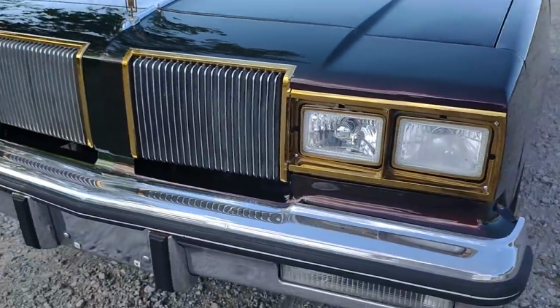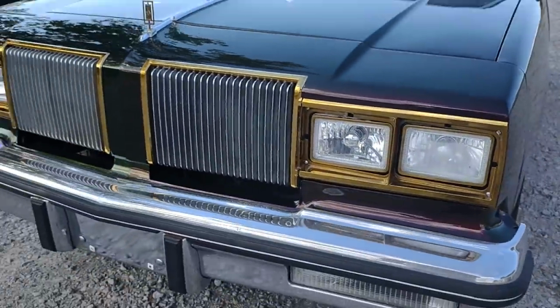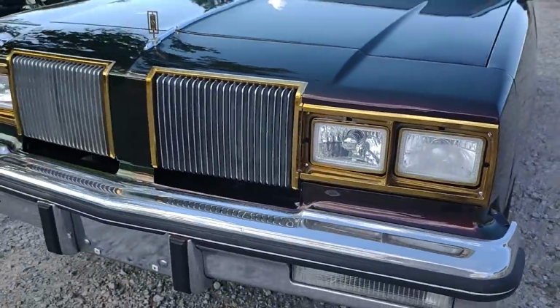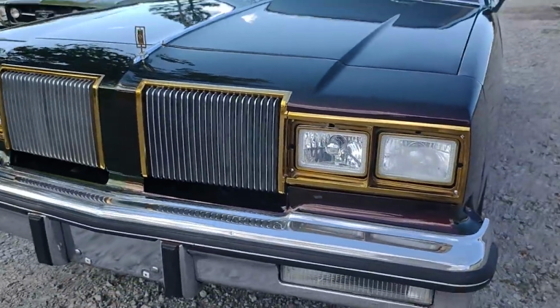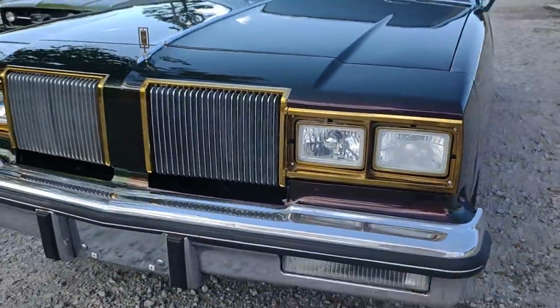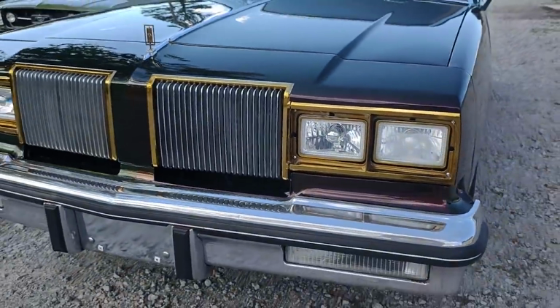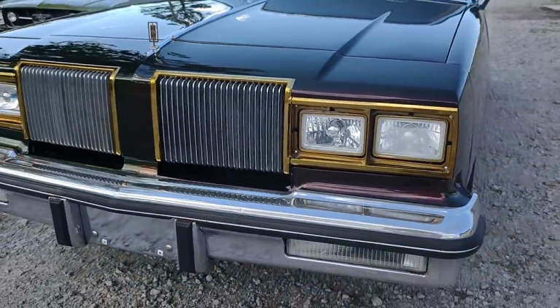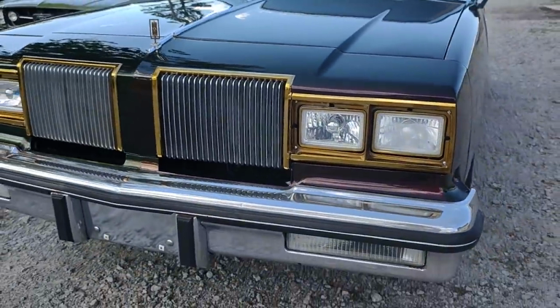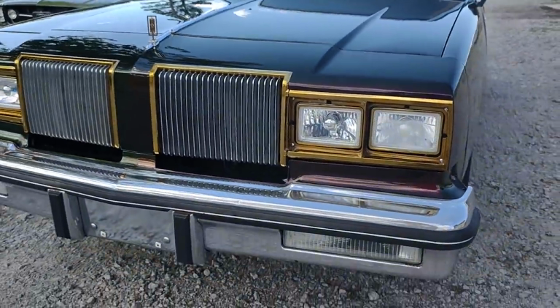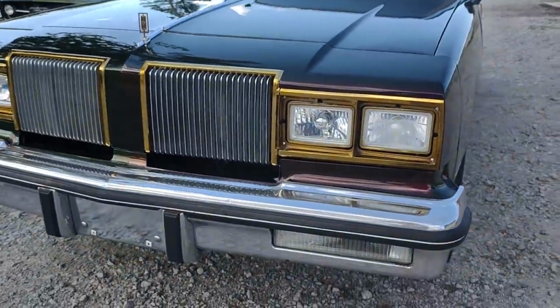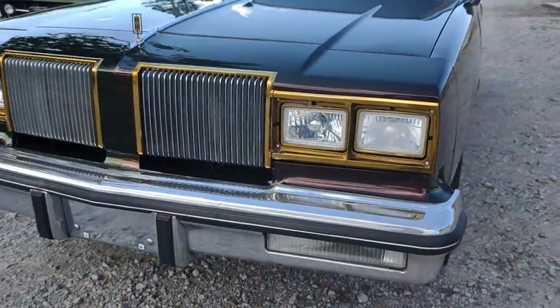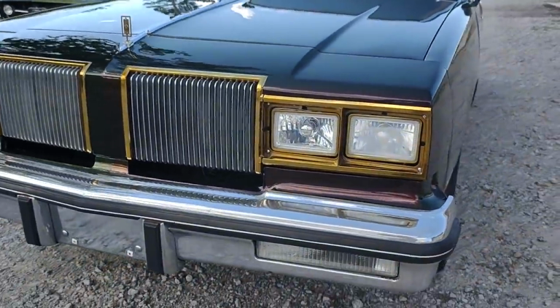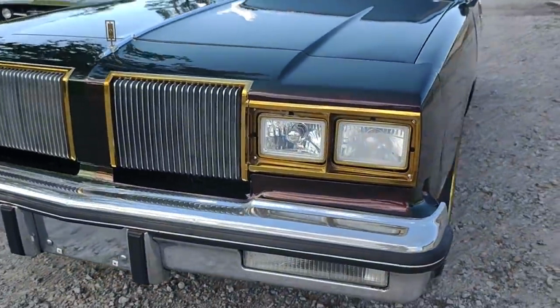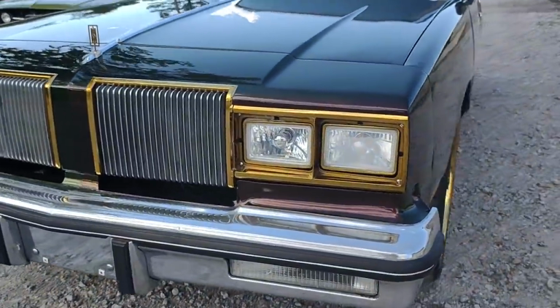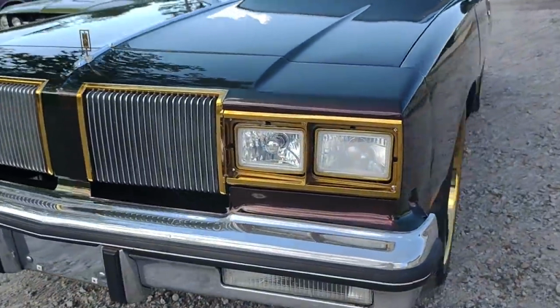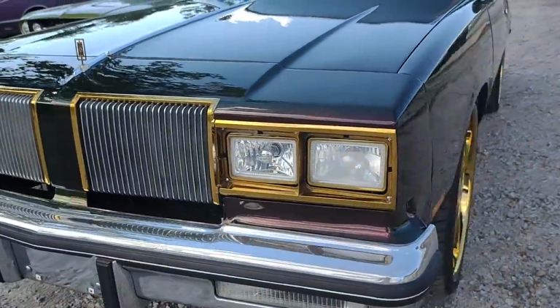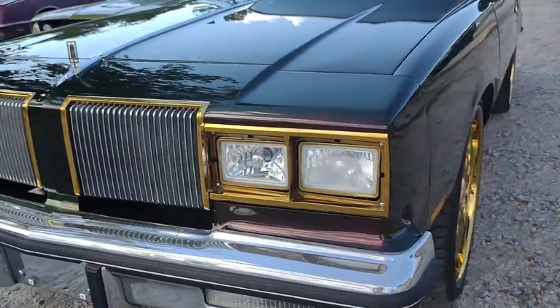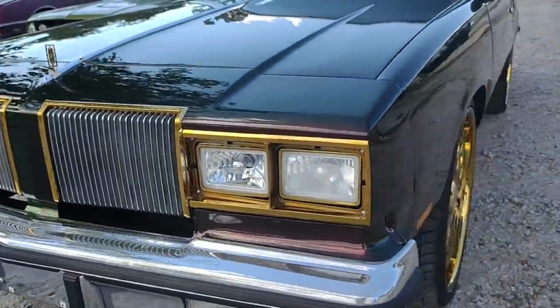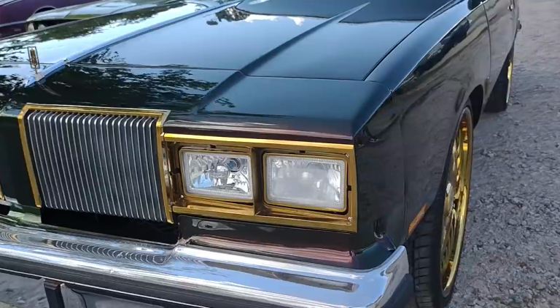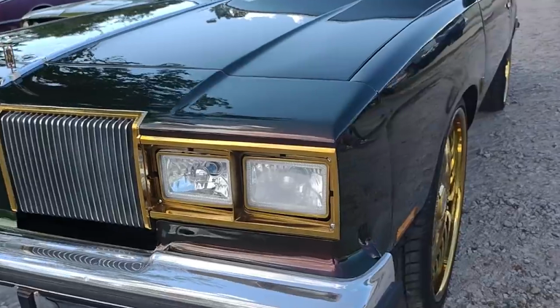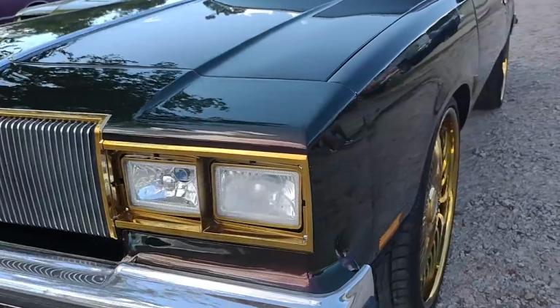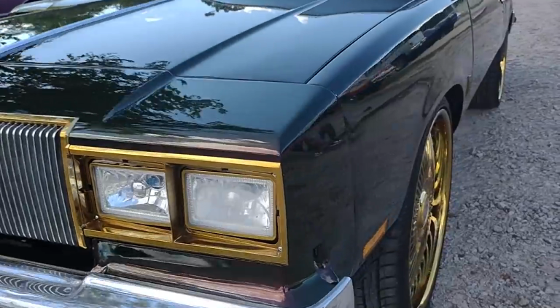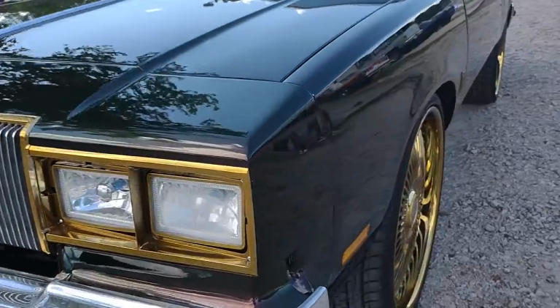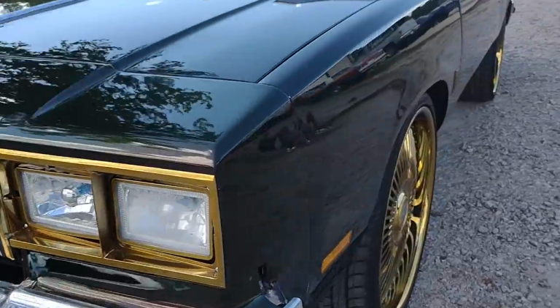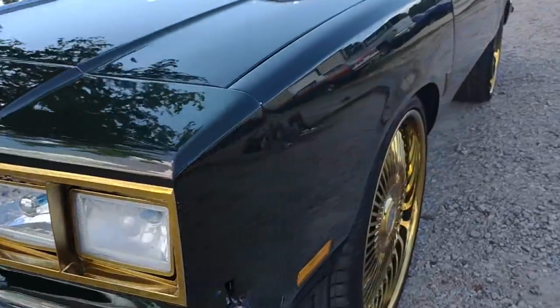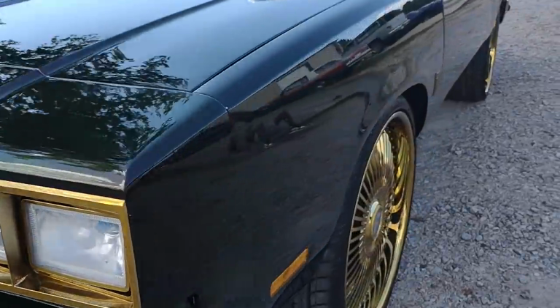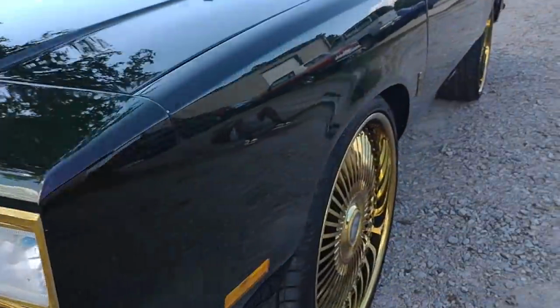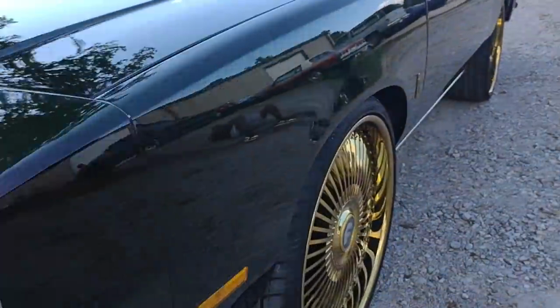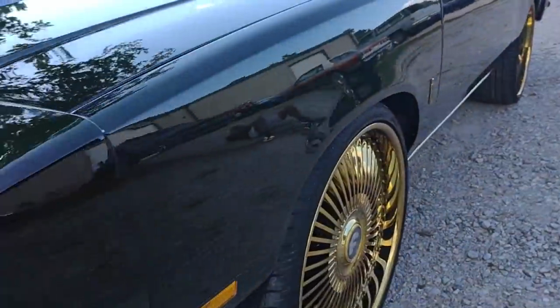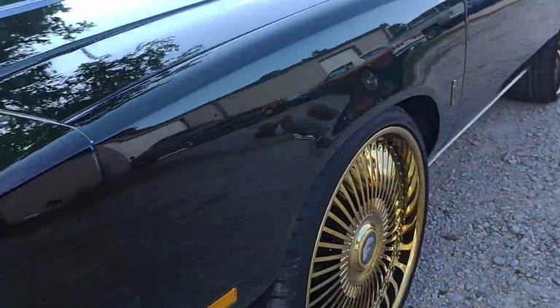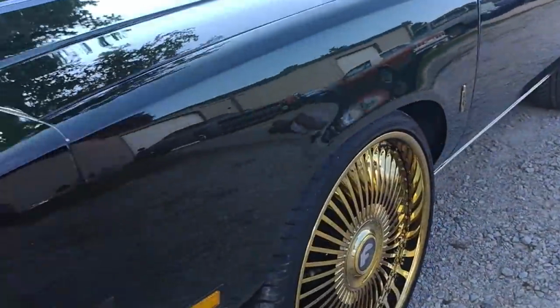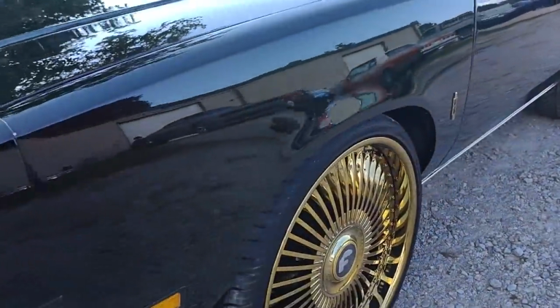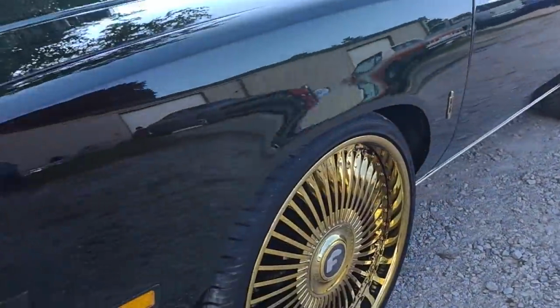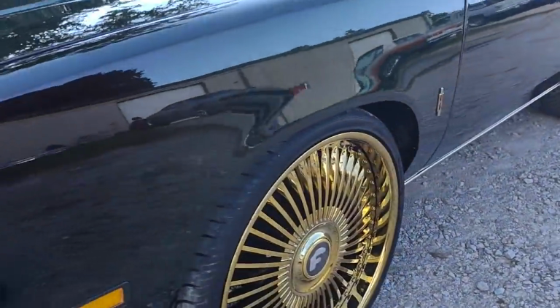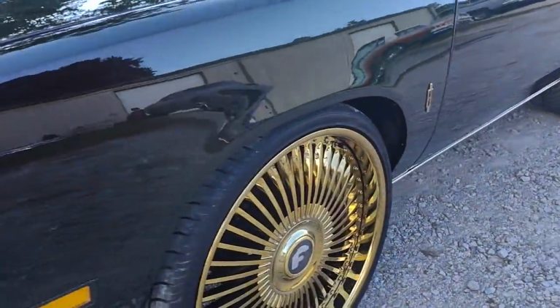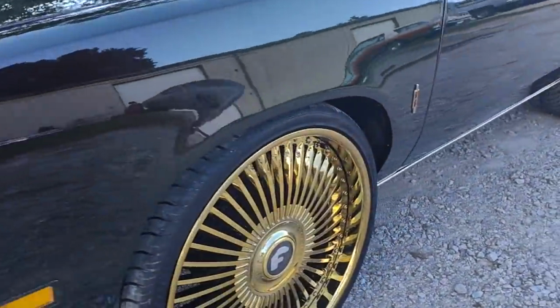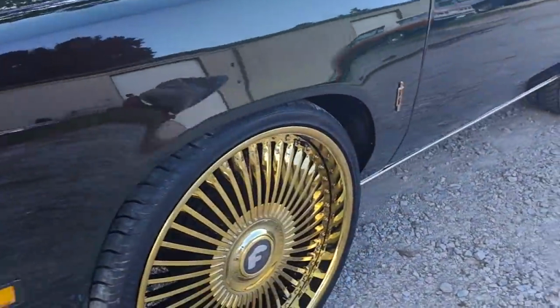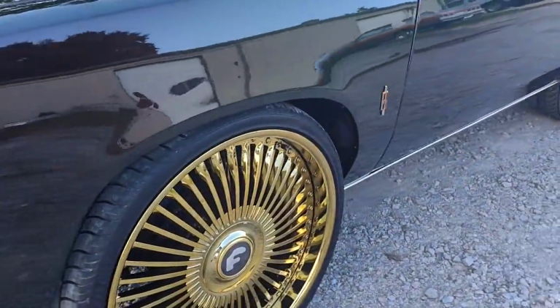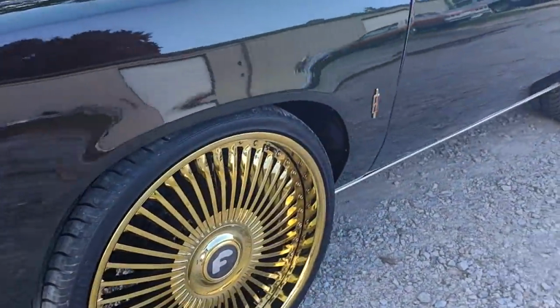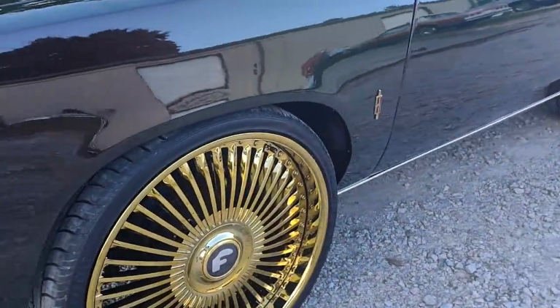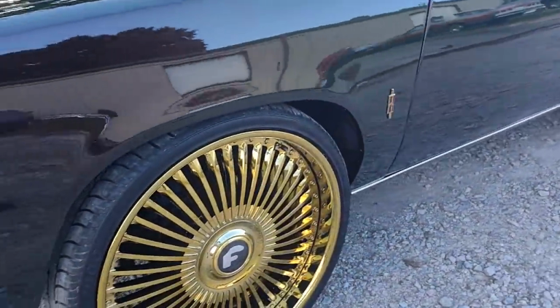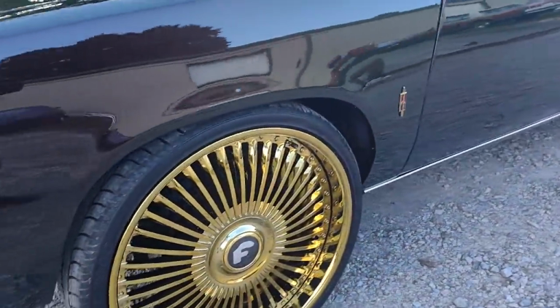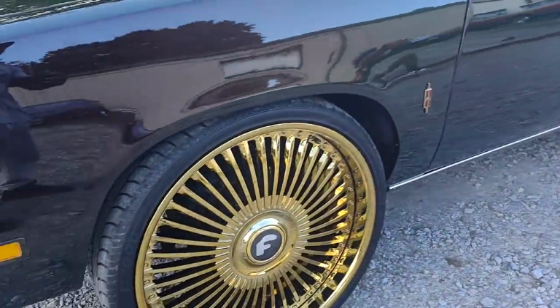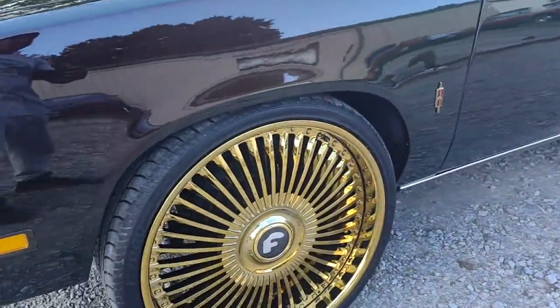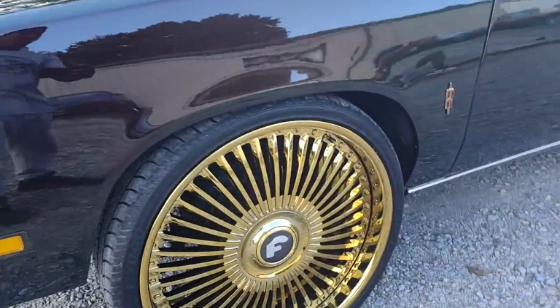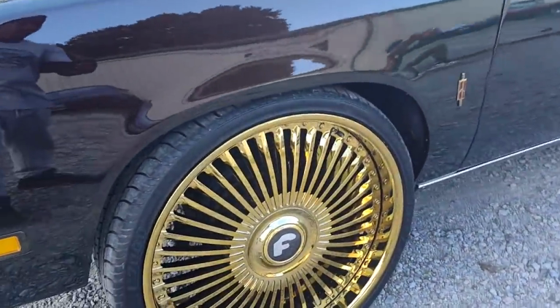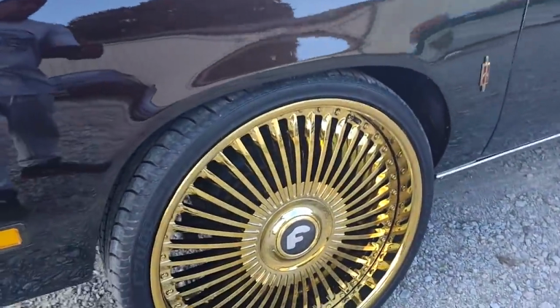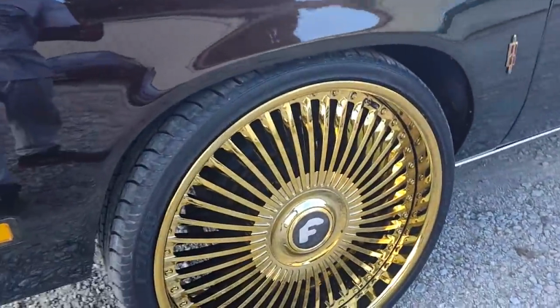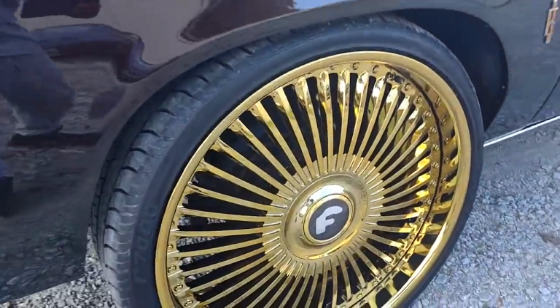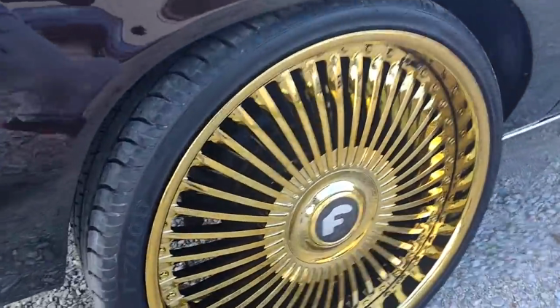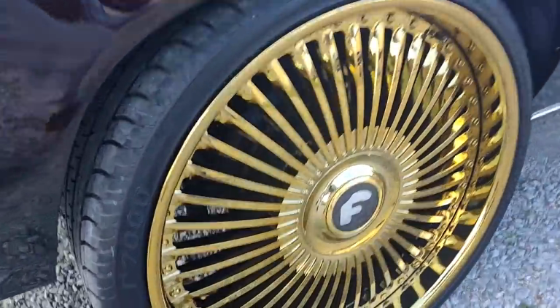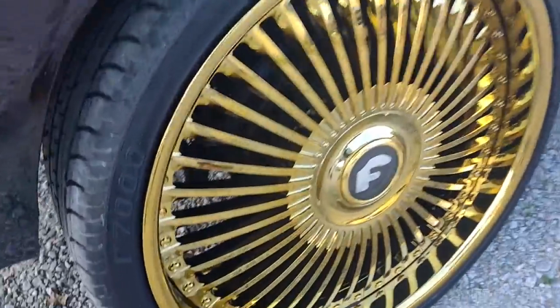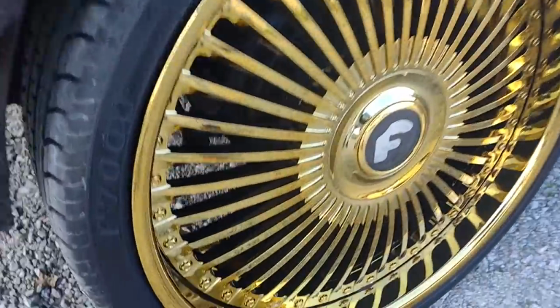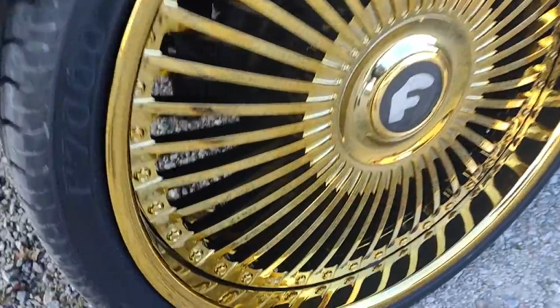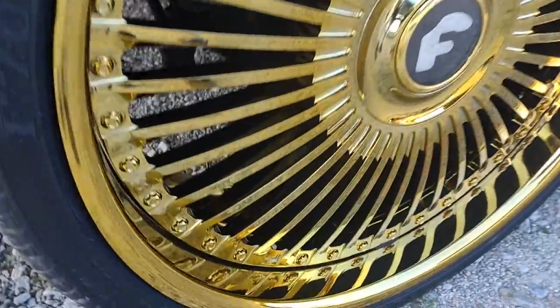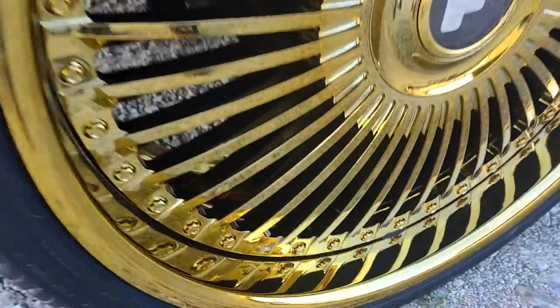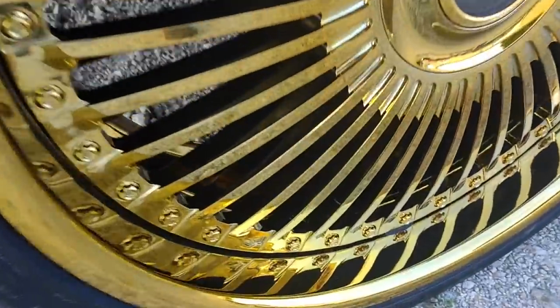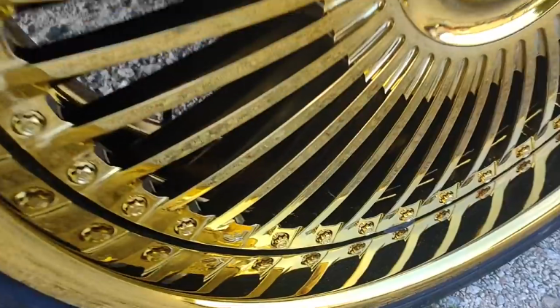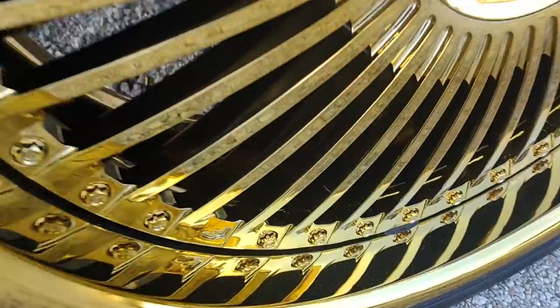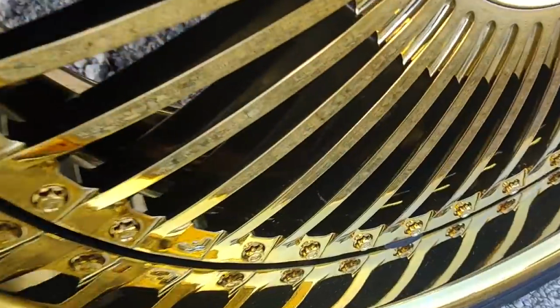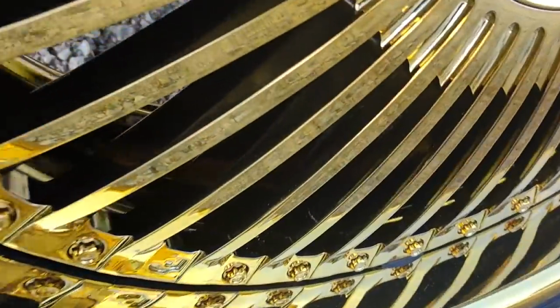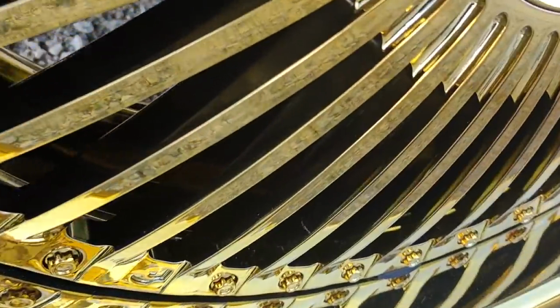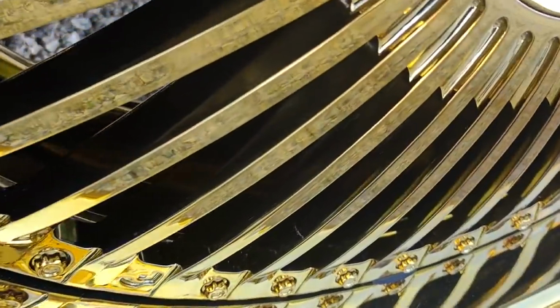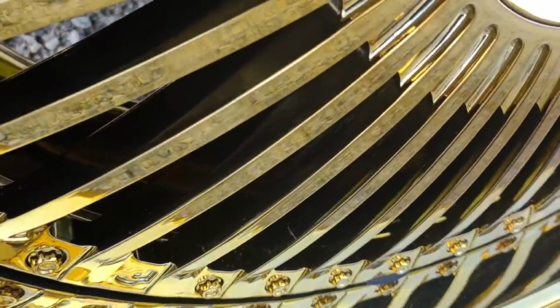Y'all see we did that gold trim on here, with the gold outer and inner.